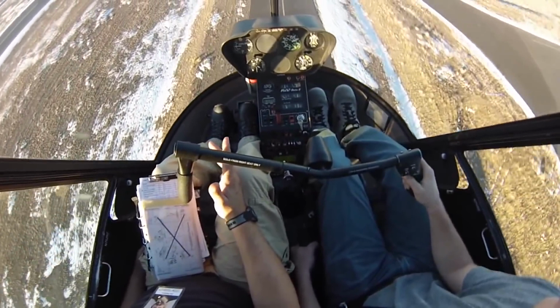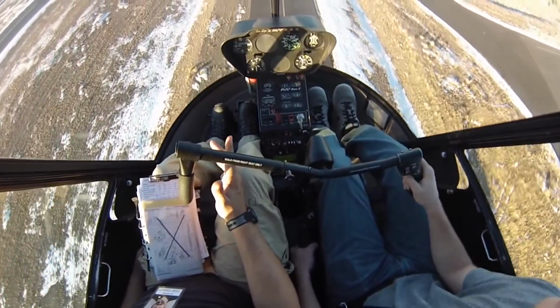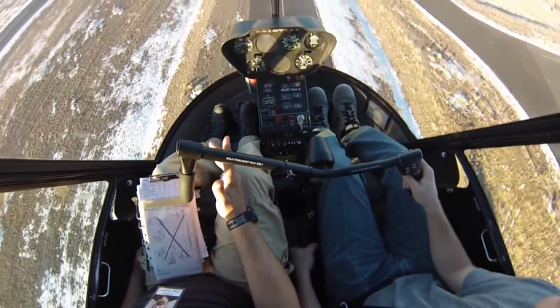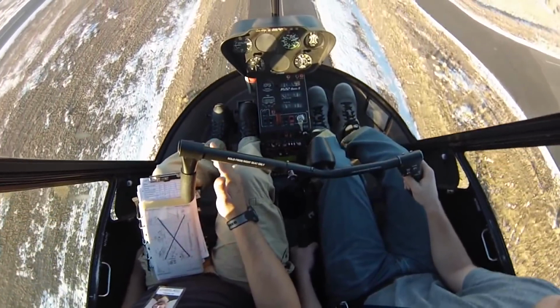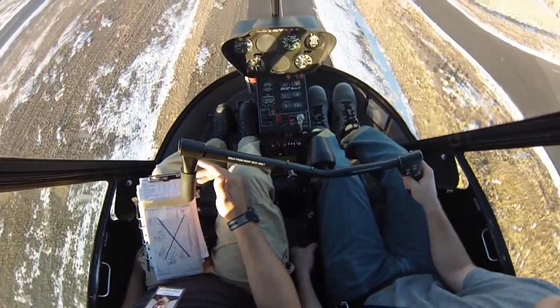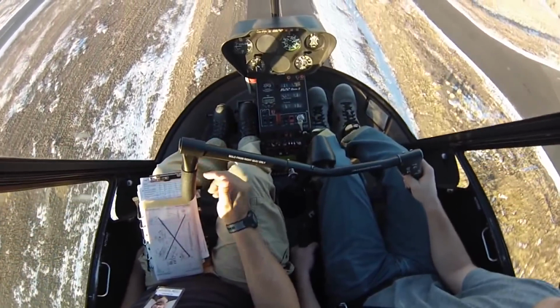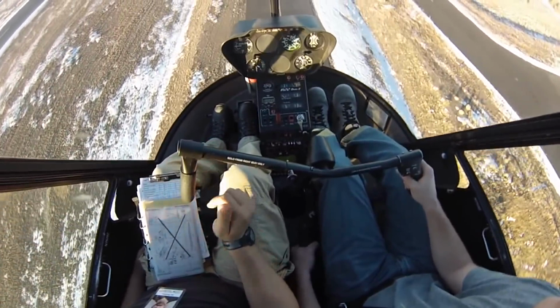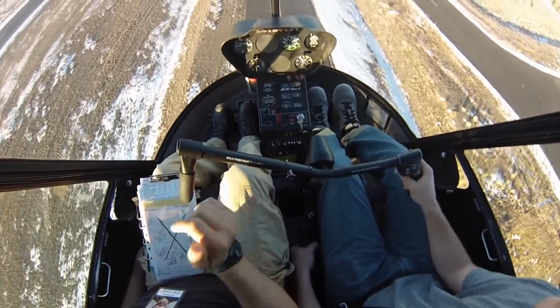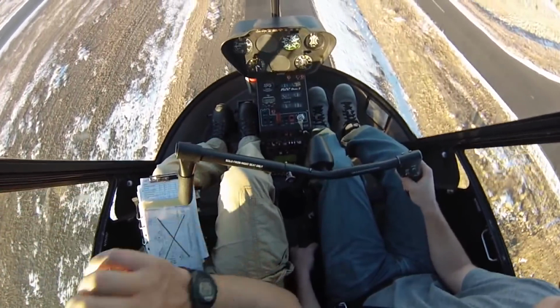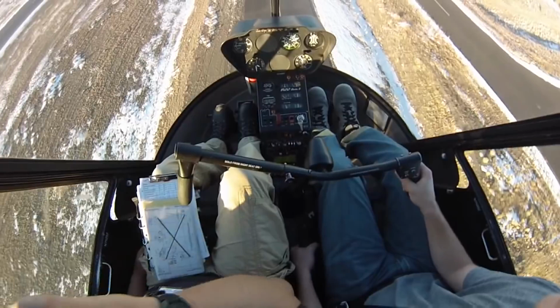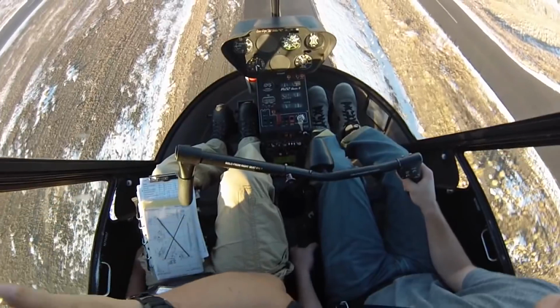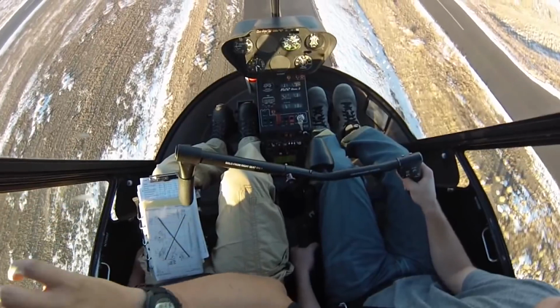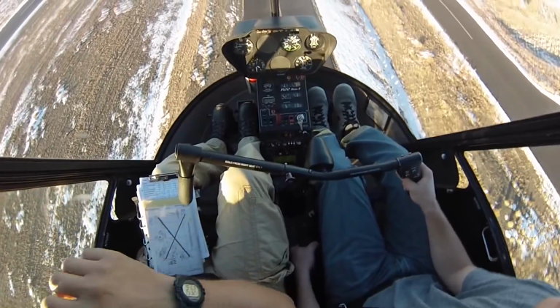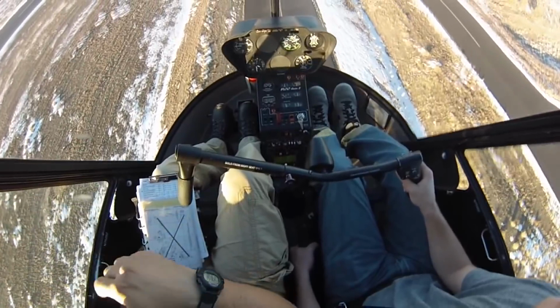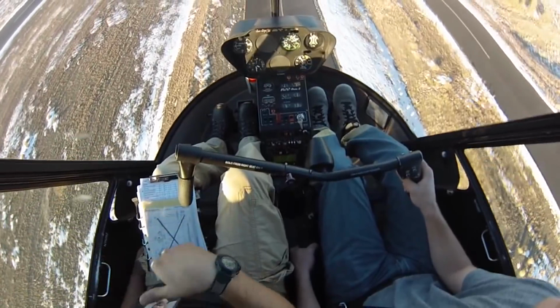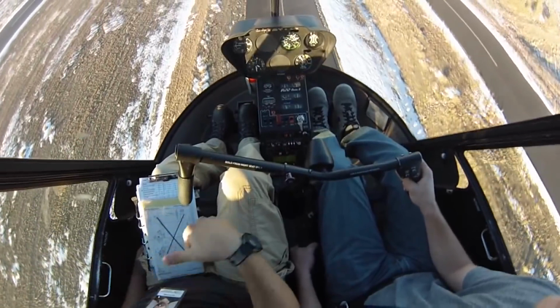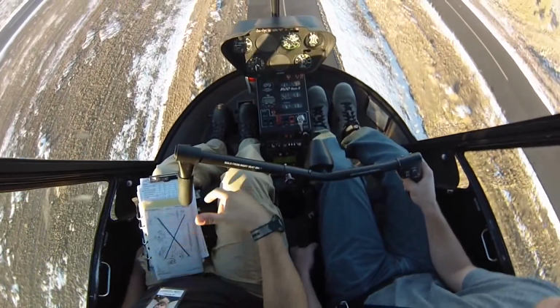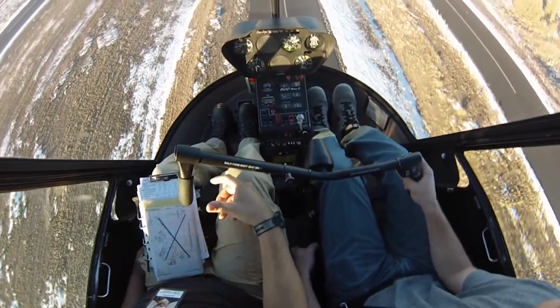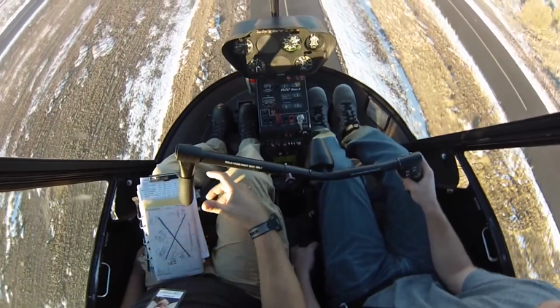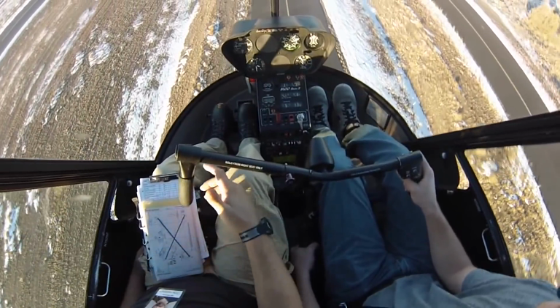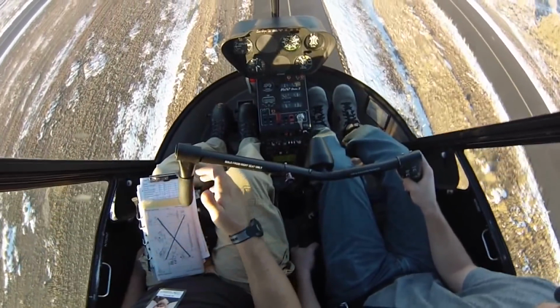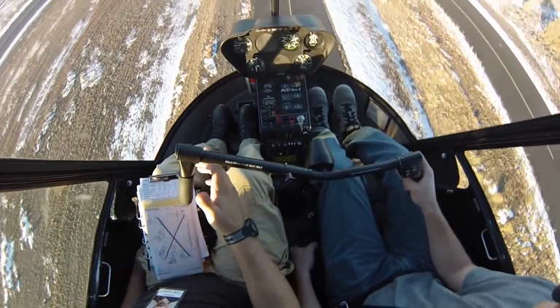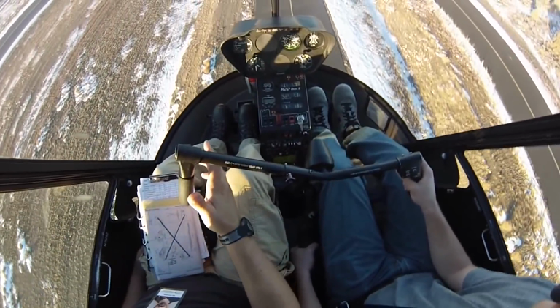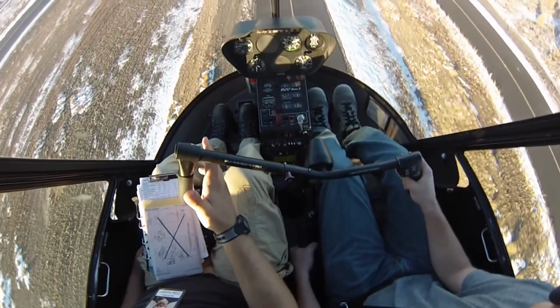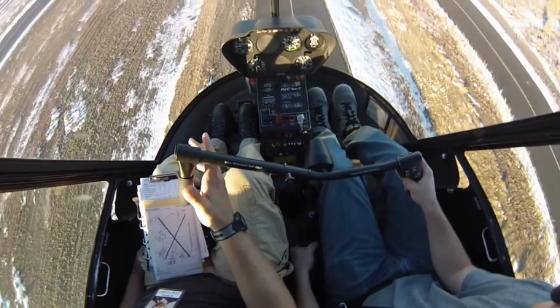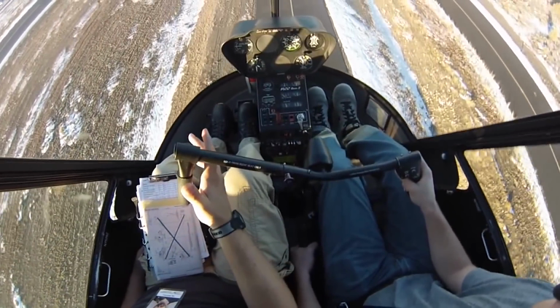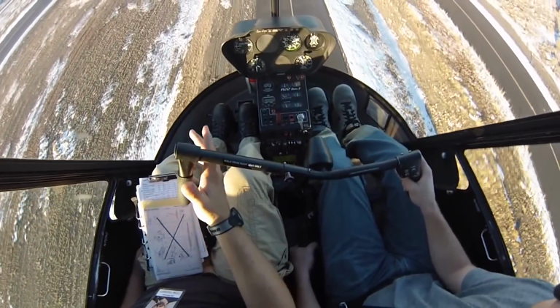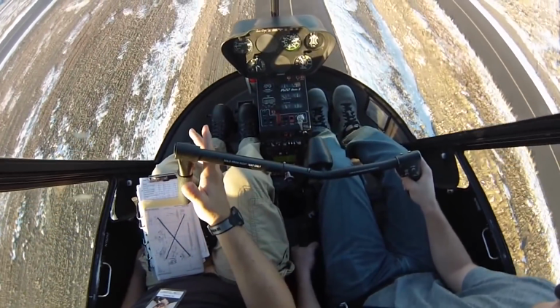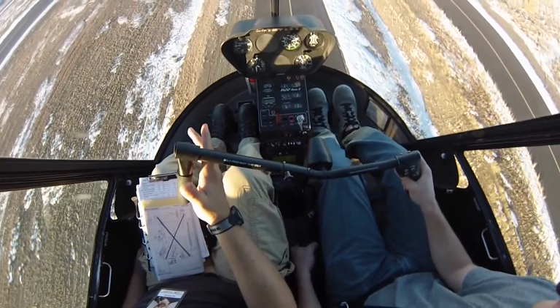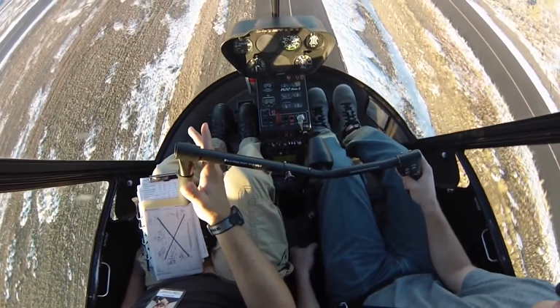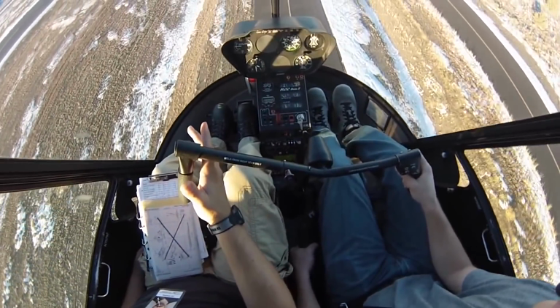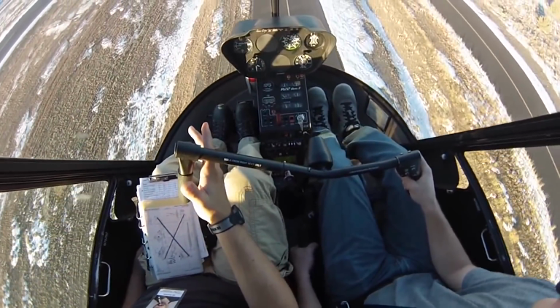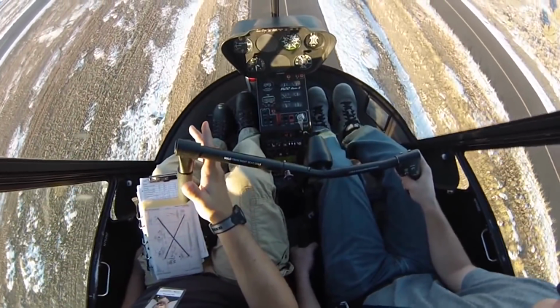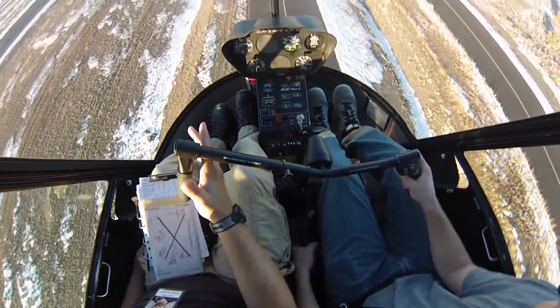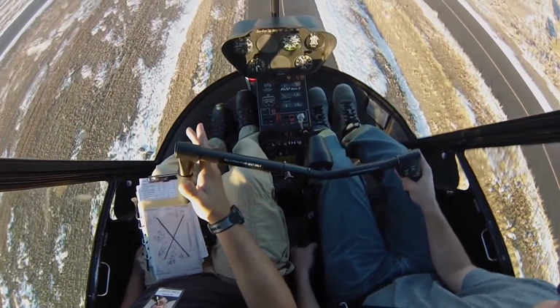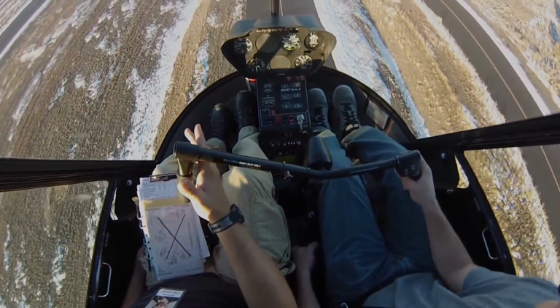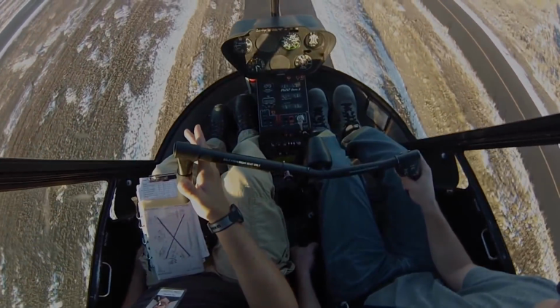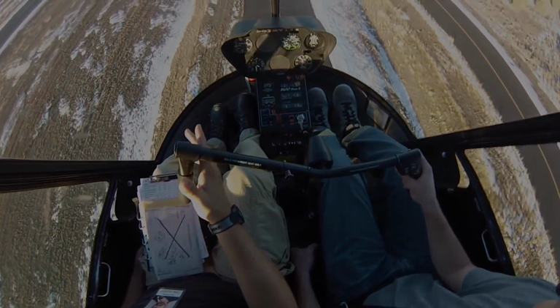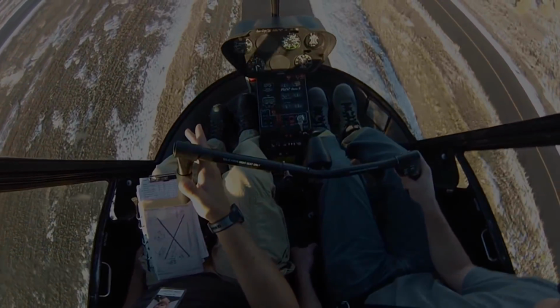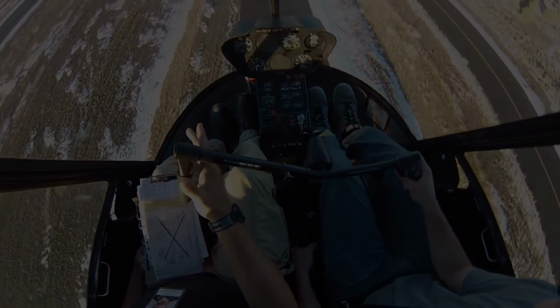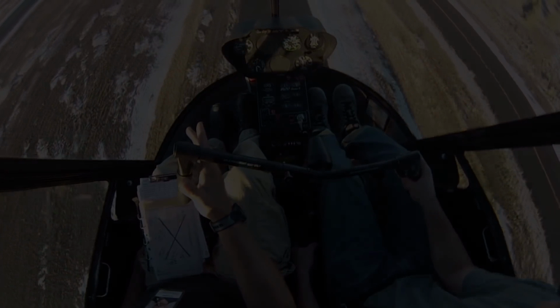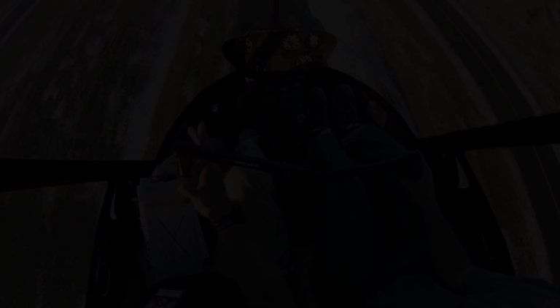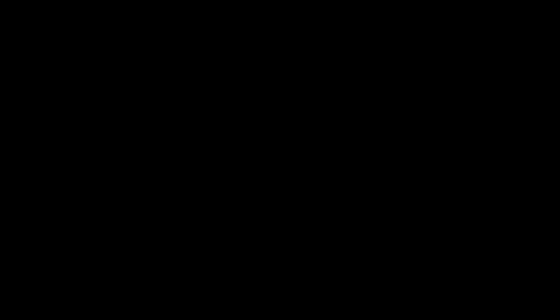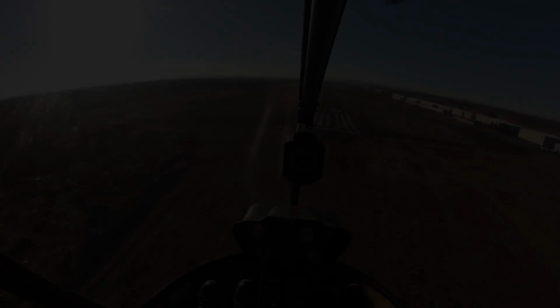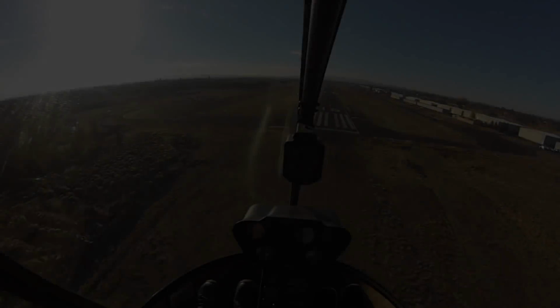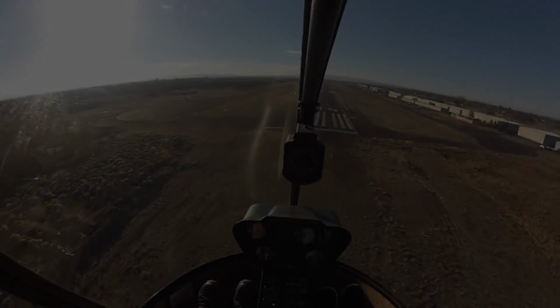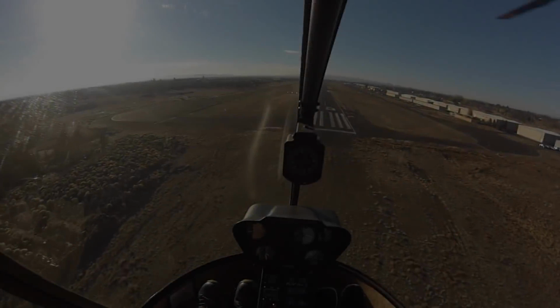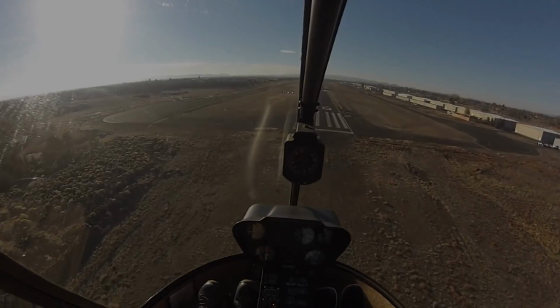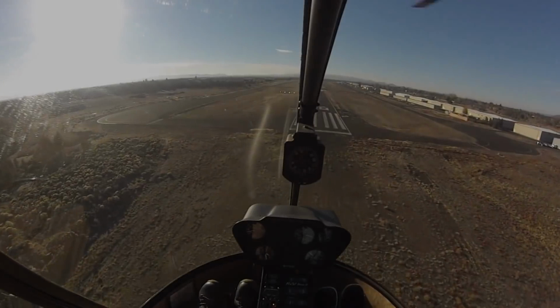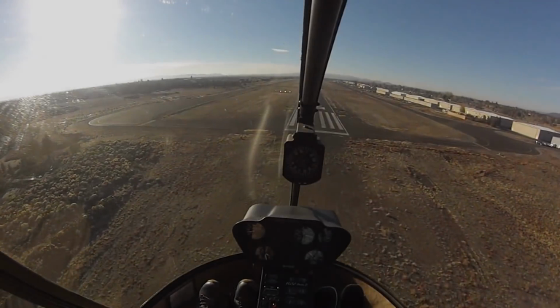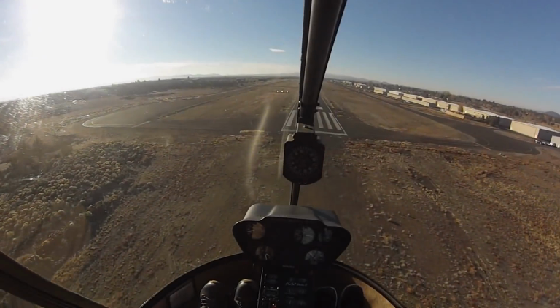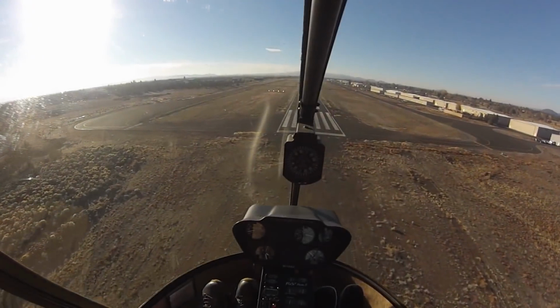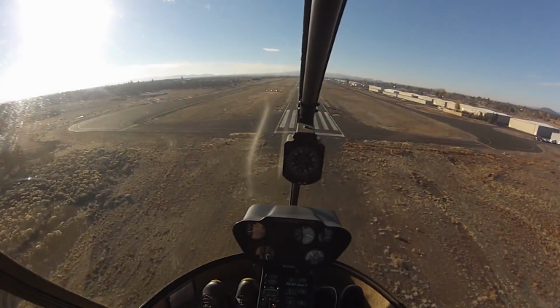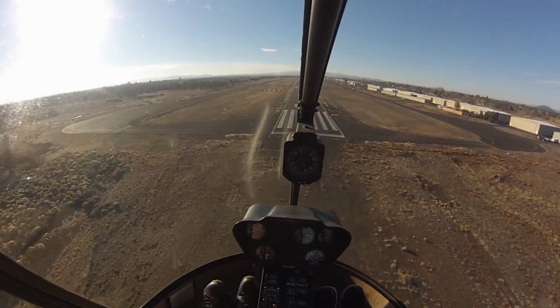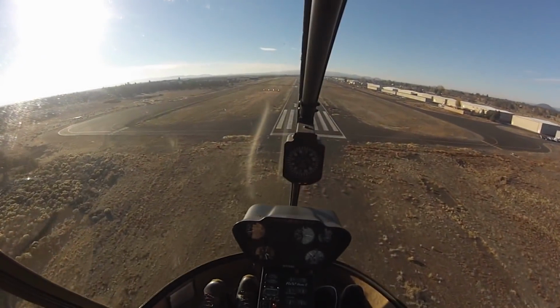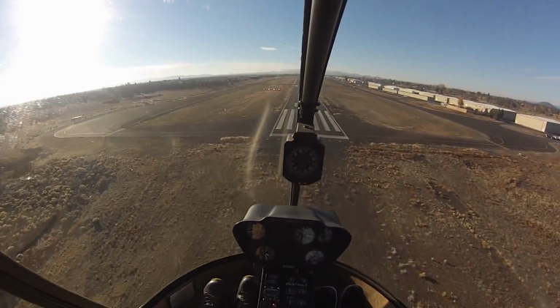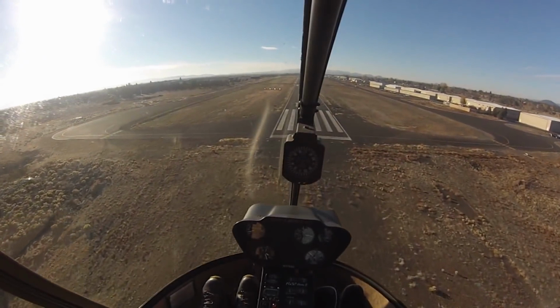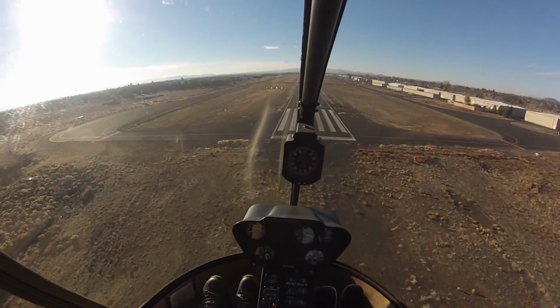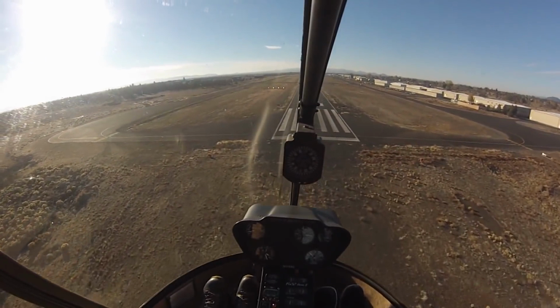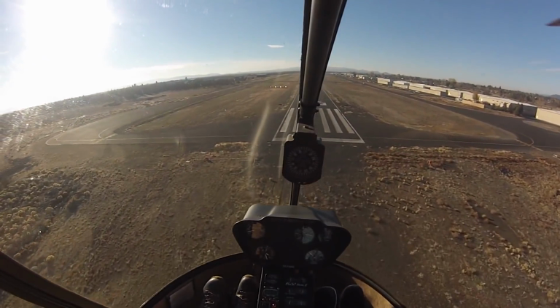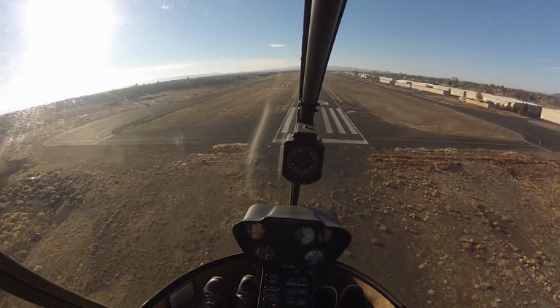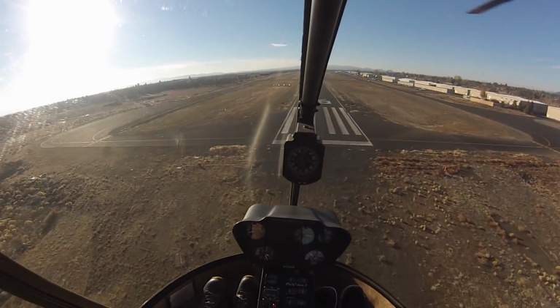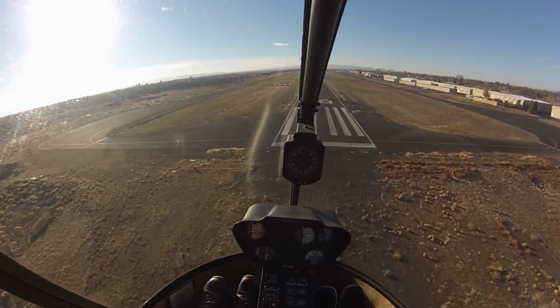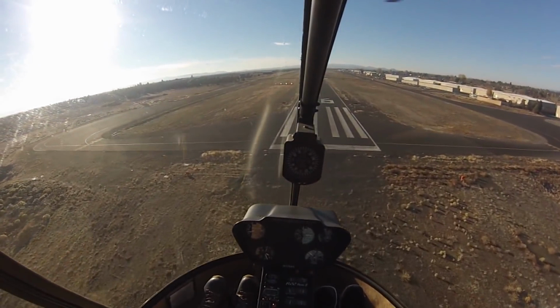Good altitude and airspeed for a good 40 and 40. Leading off. My controls.